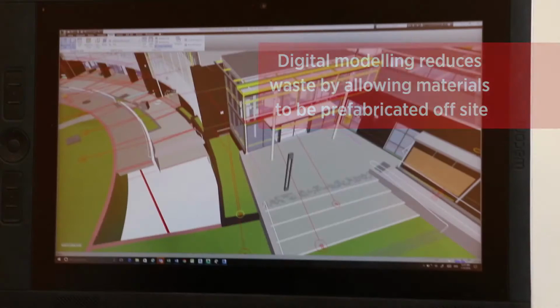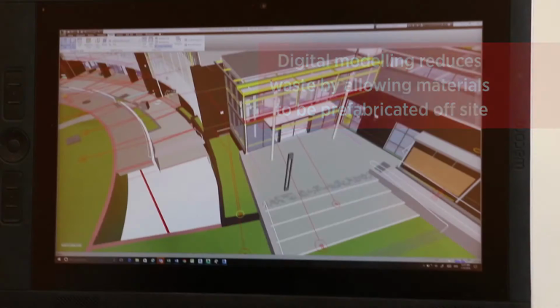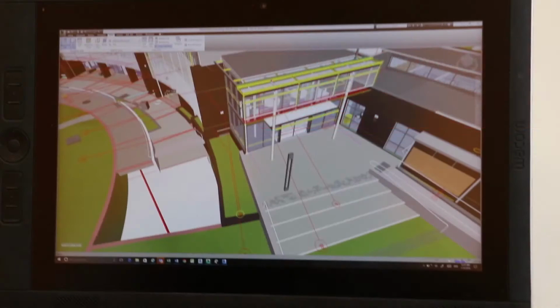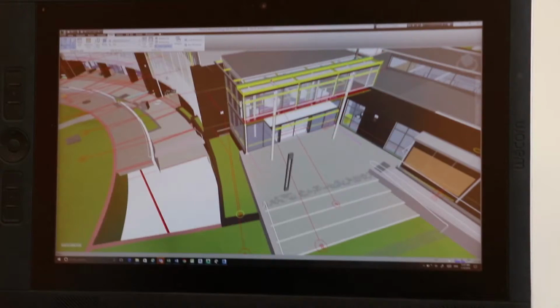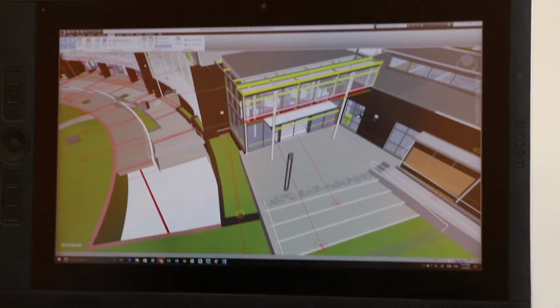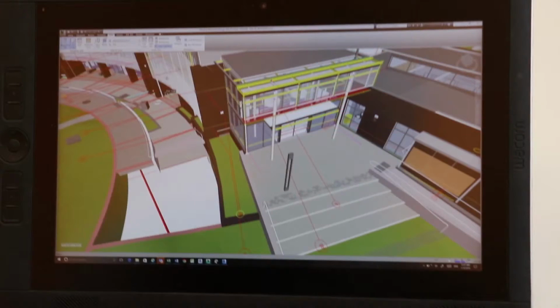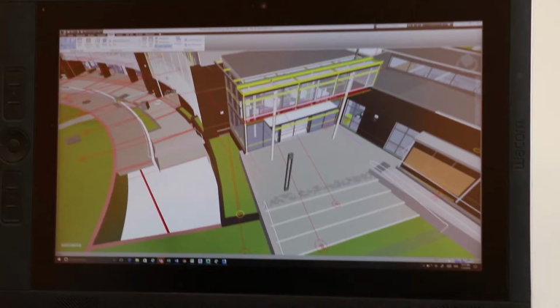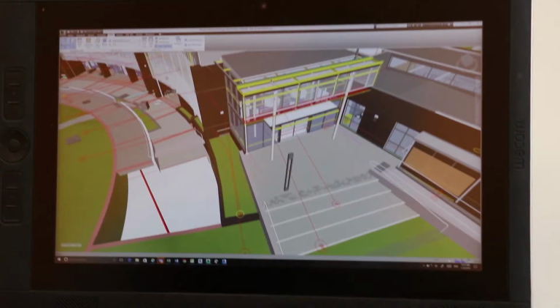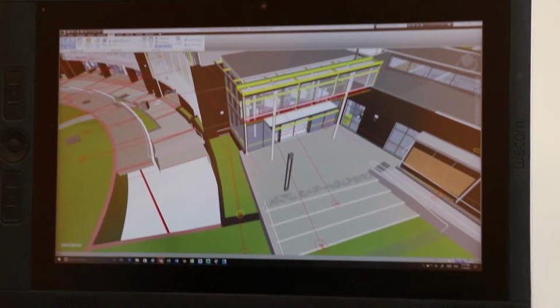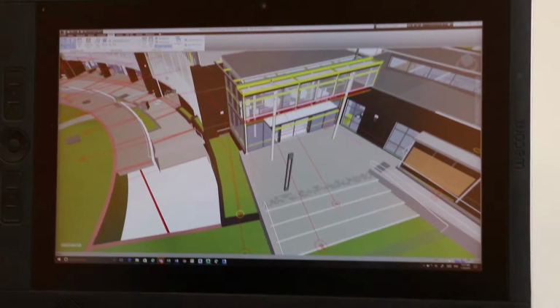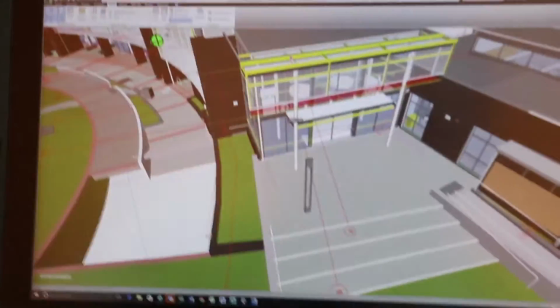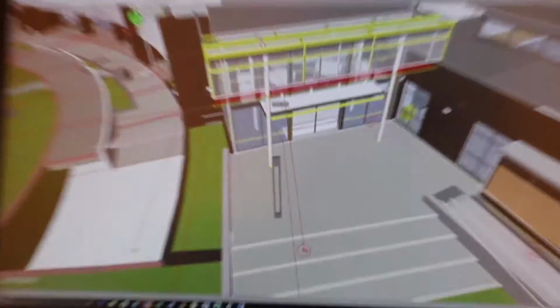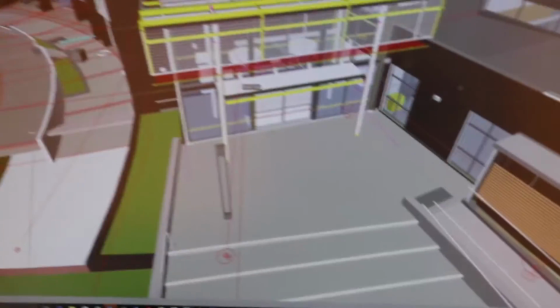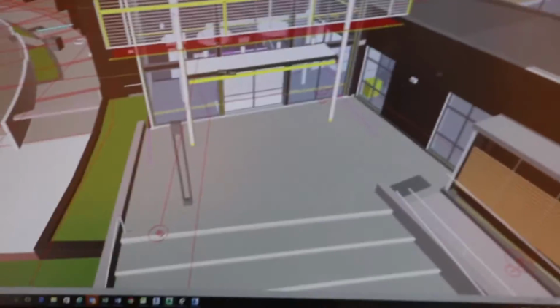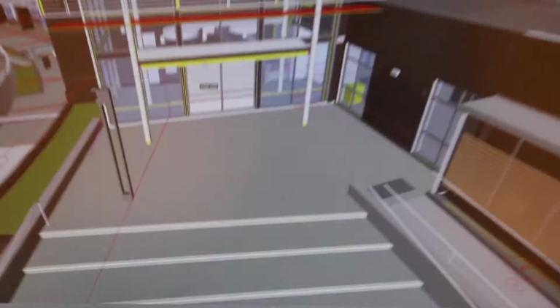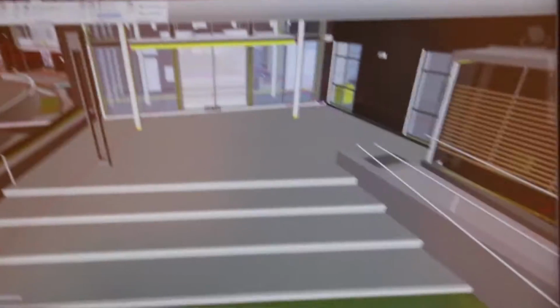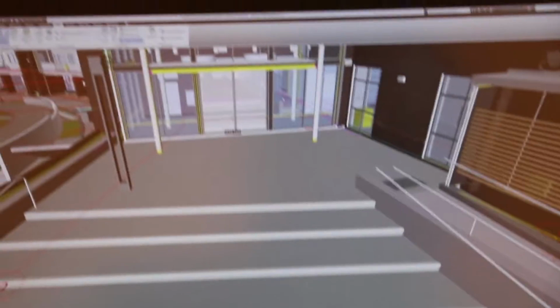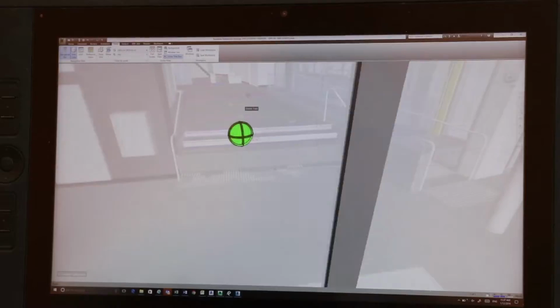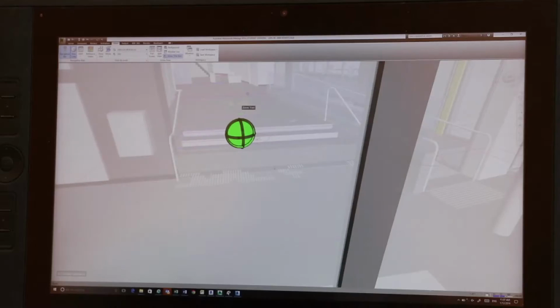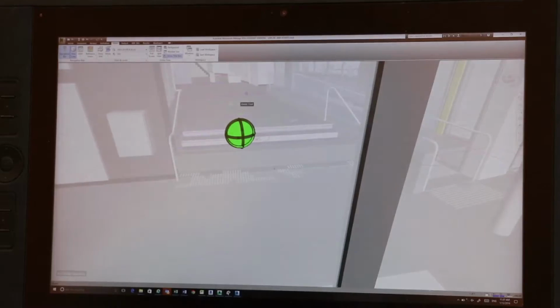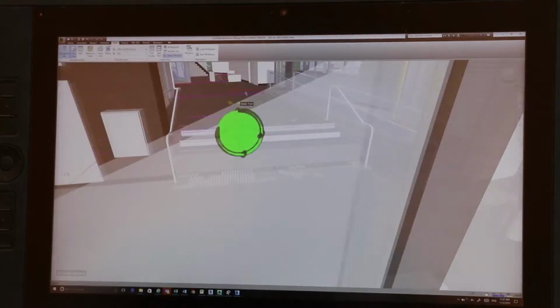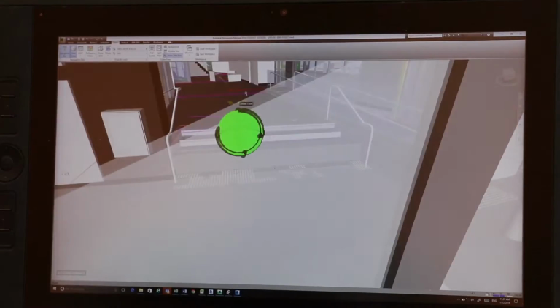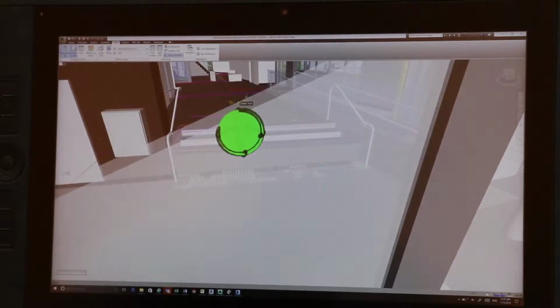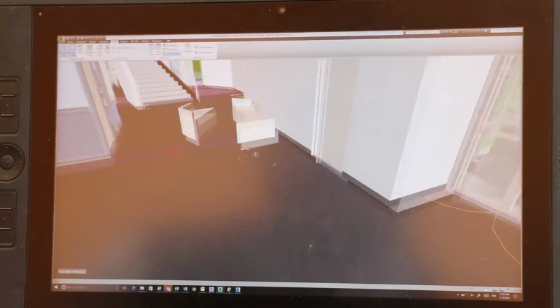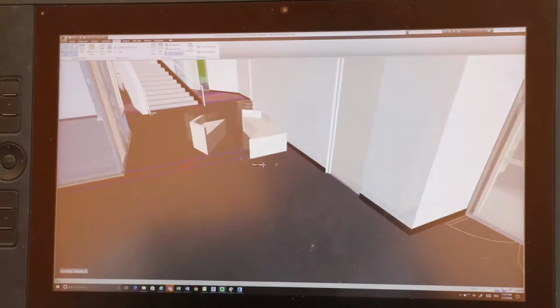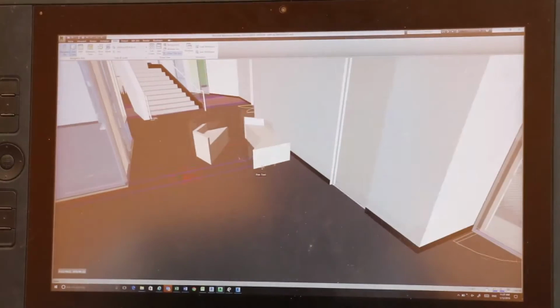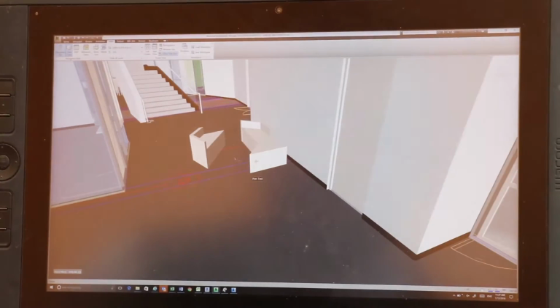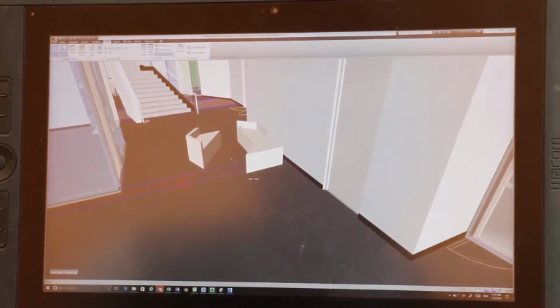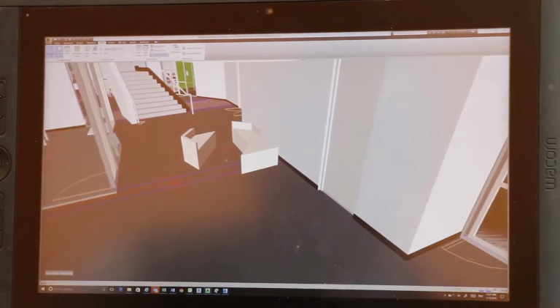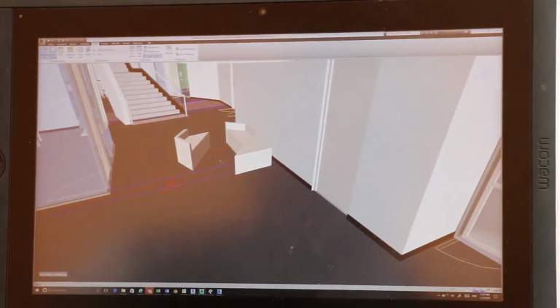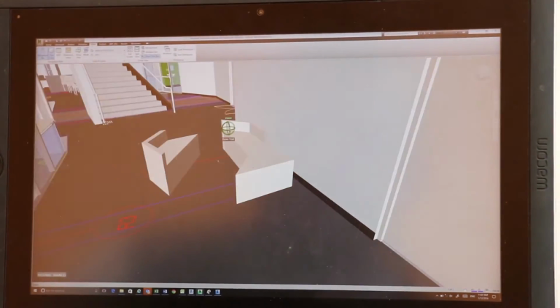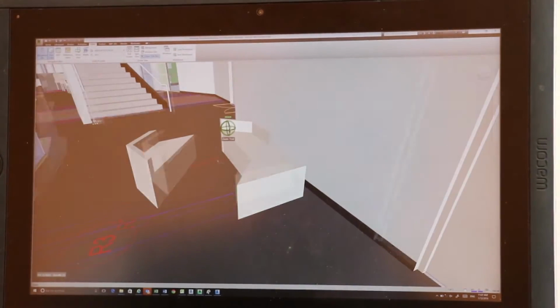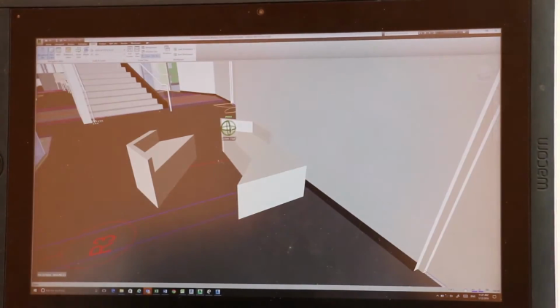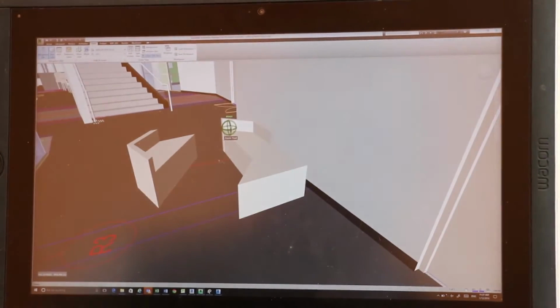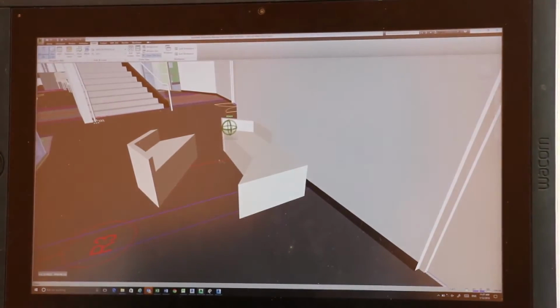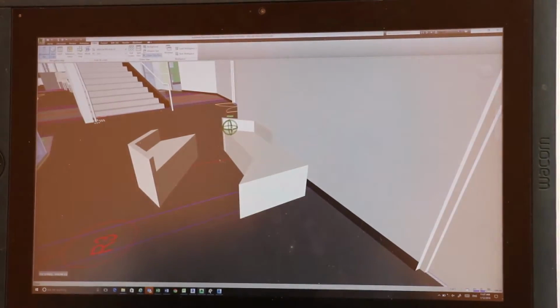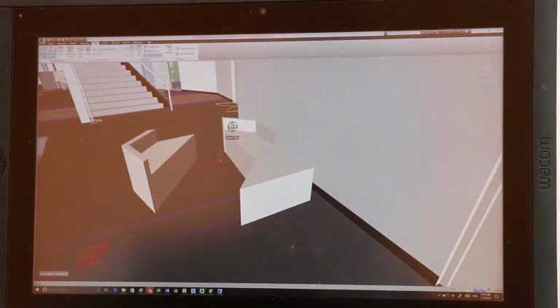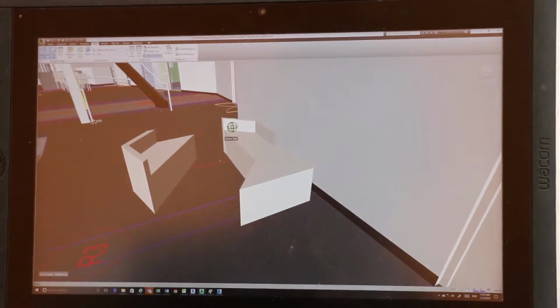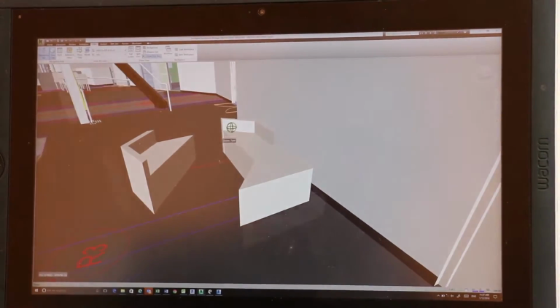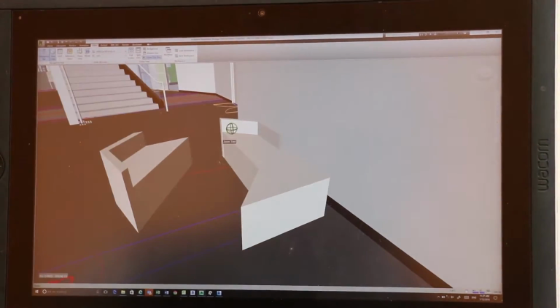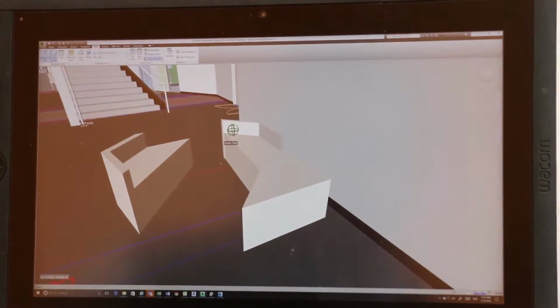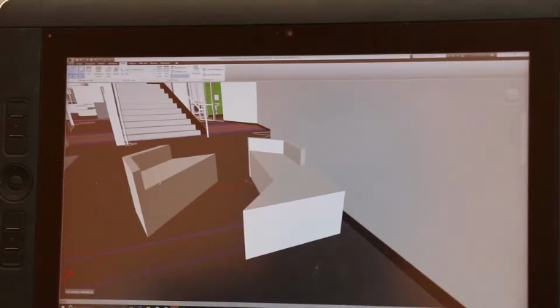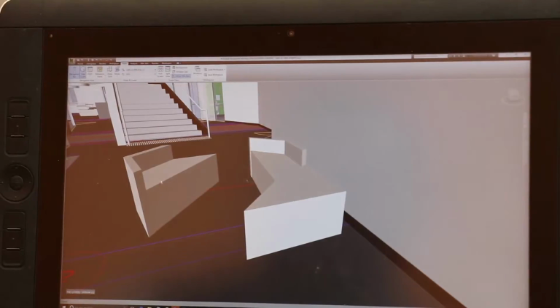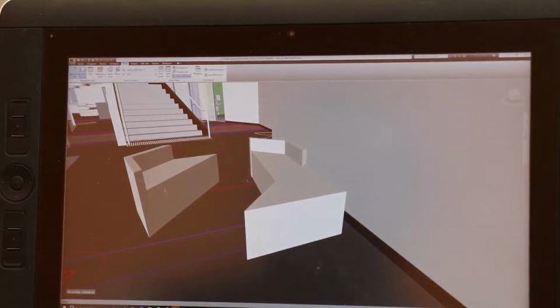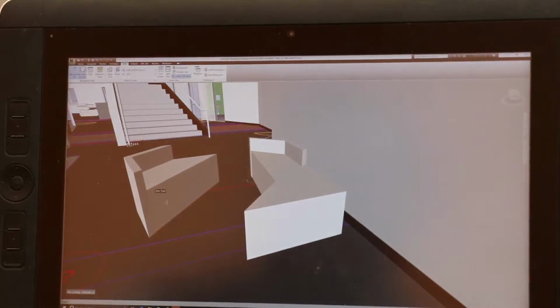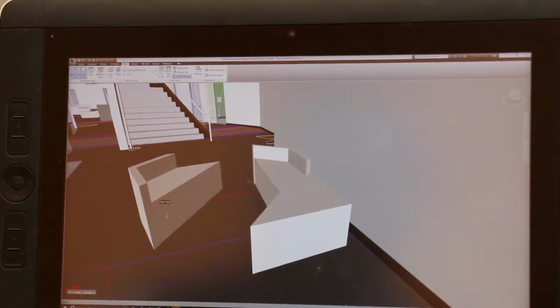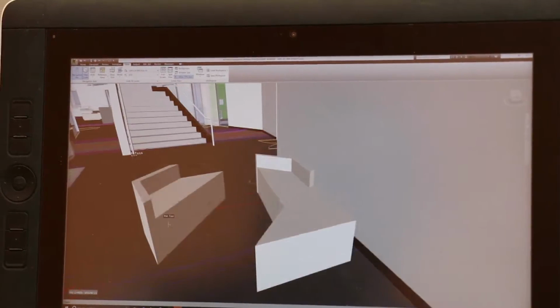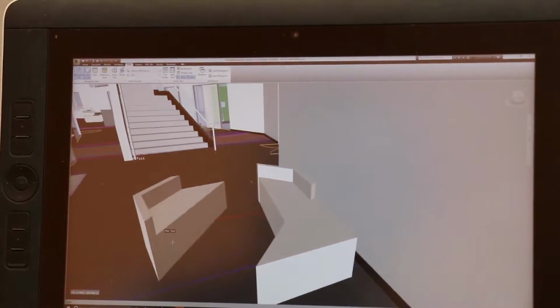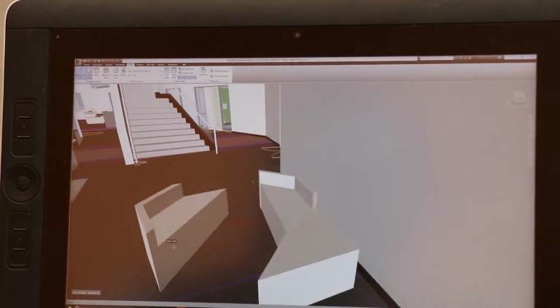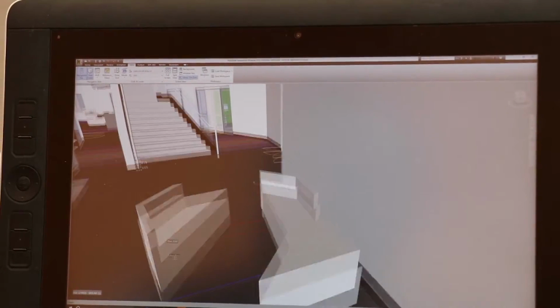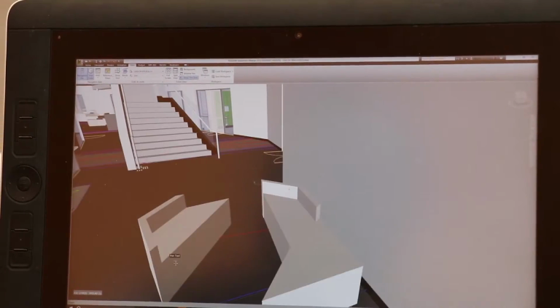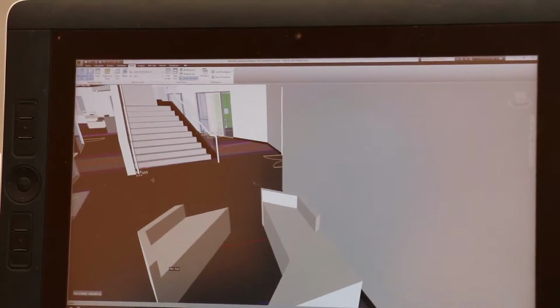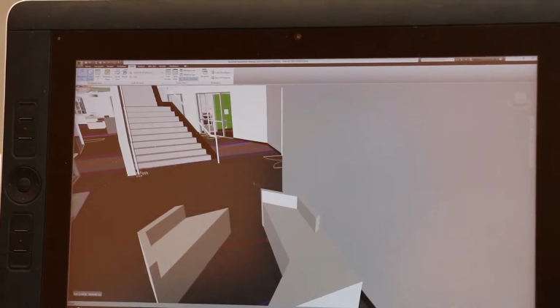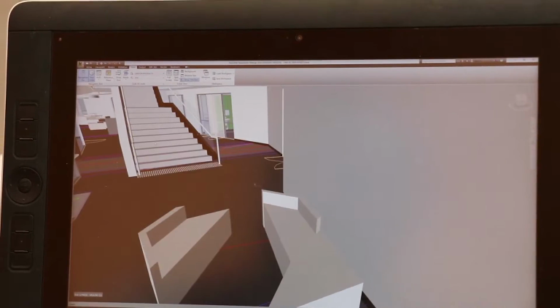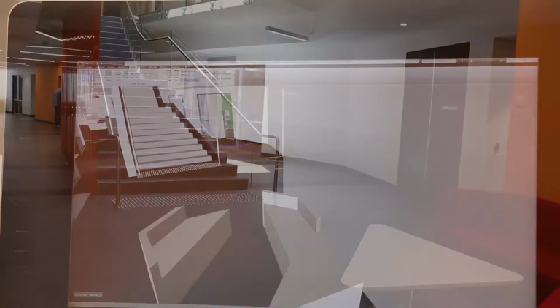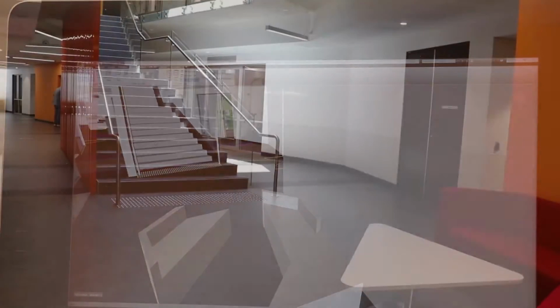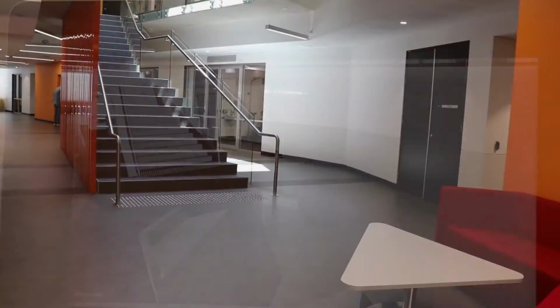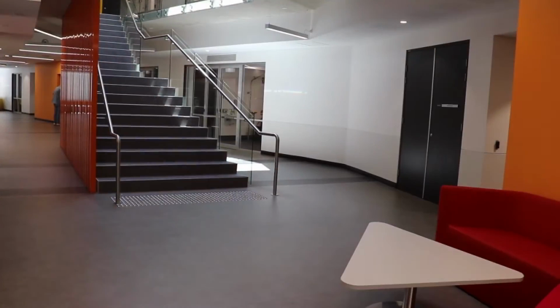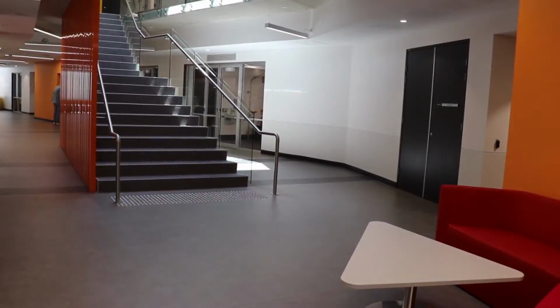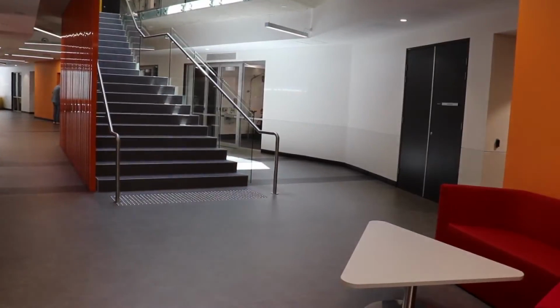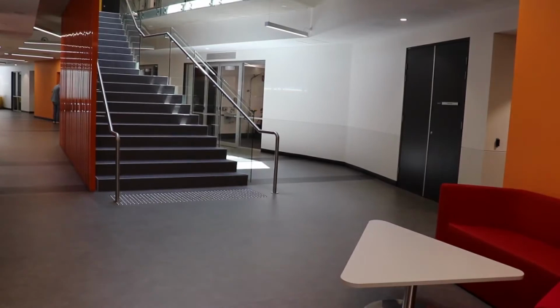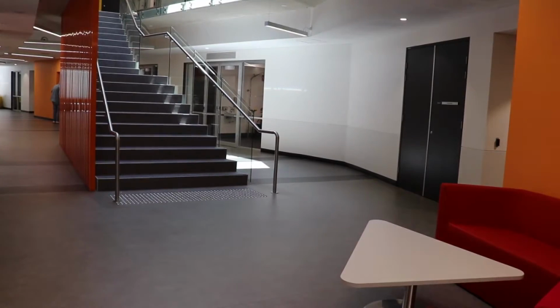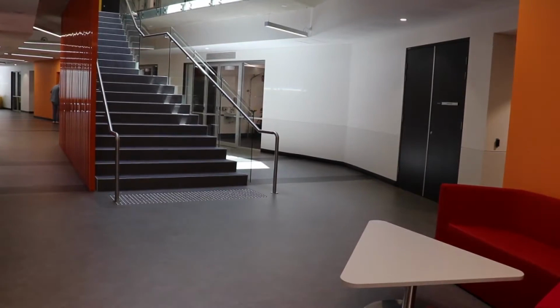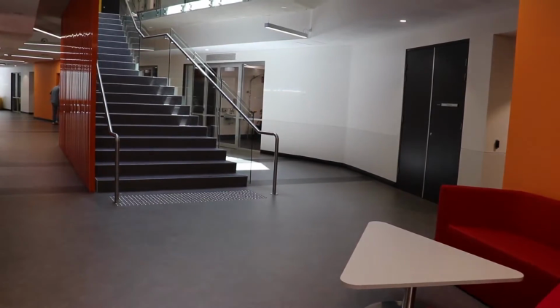I'm going to do a little walk through — fly throughs if you like. So we are currently sitting right here. That's a set of stairs you guys can see right behind you.